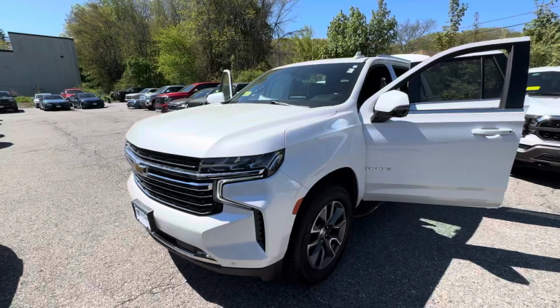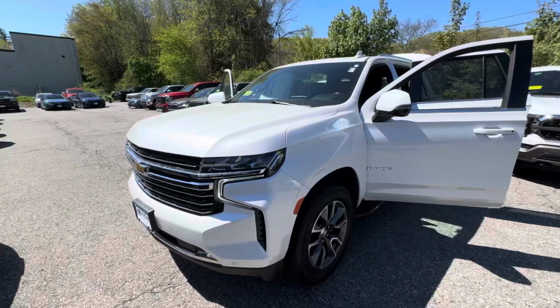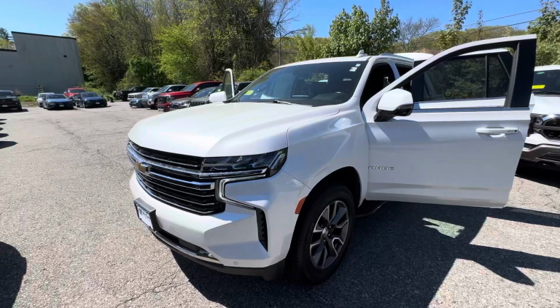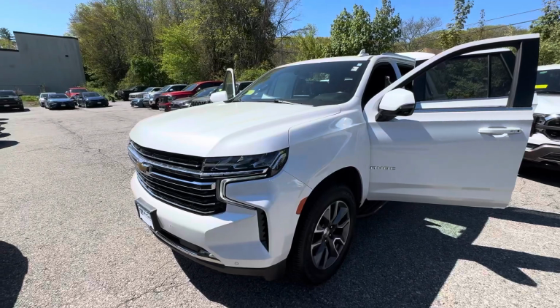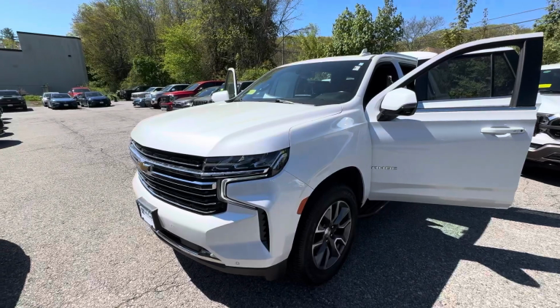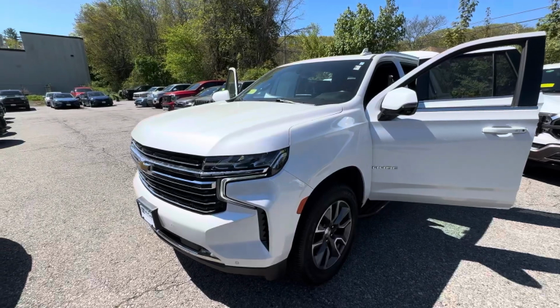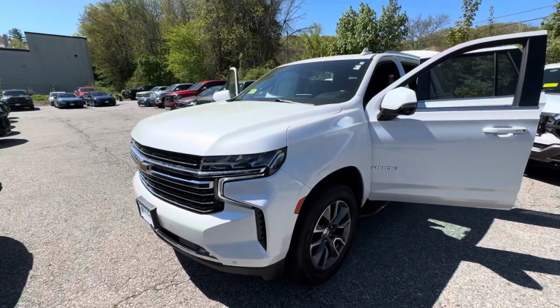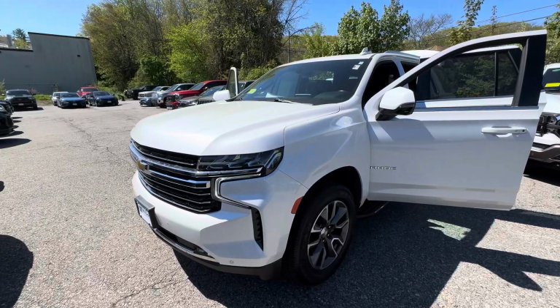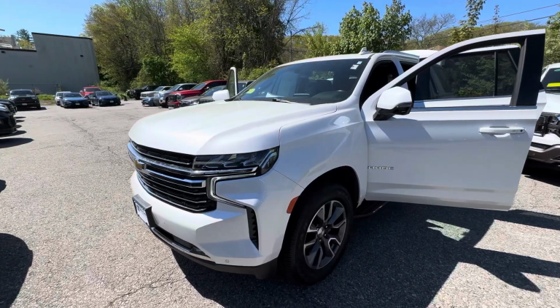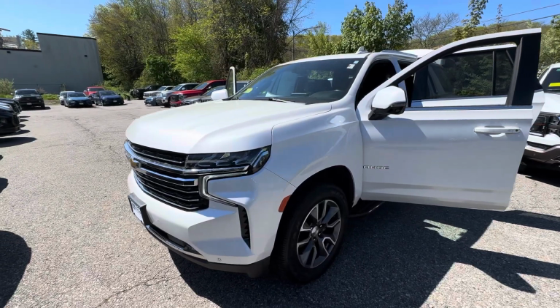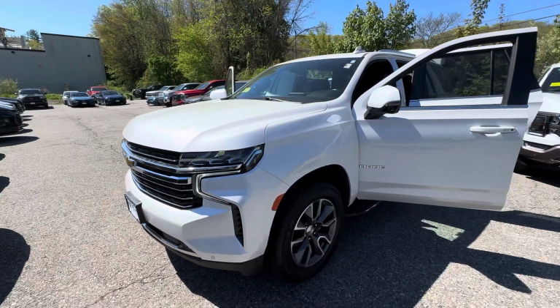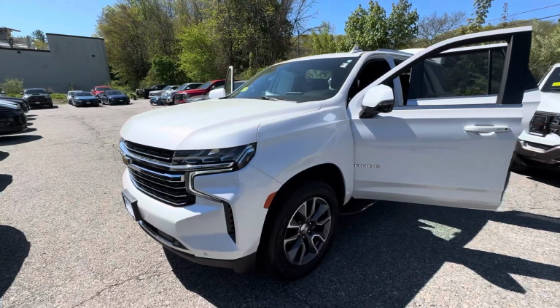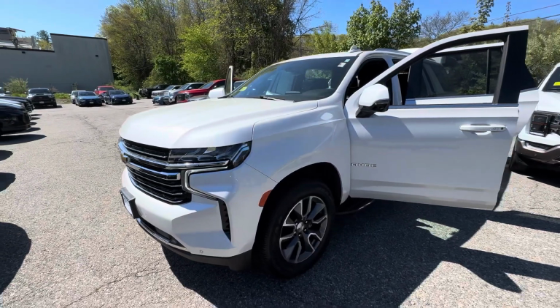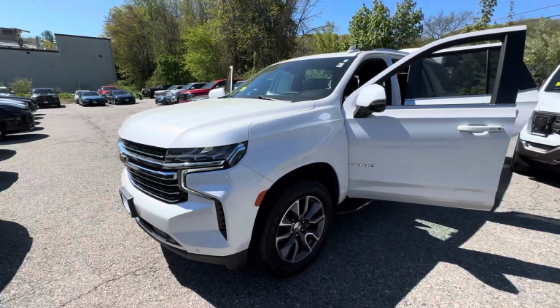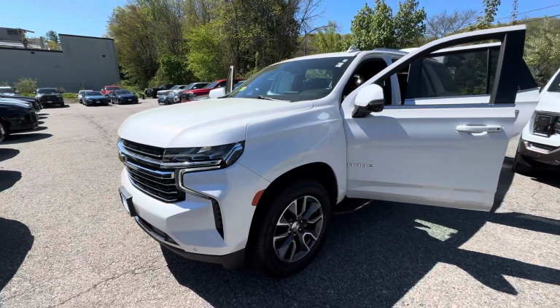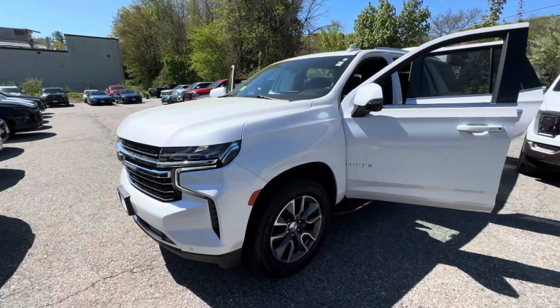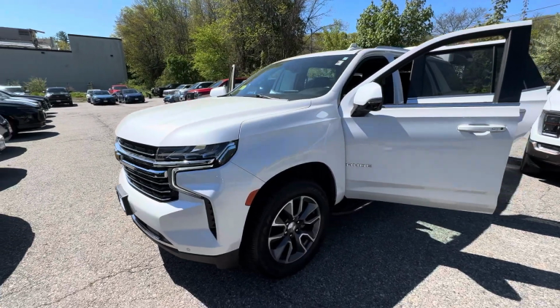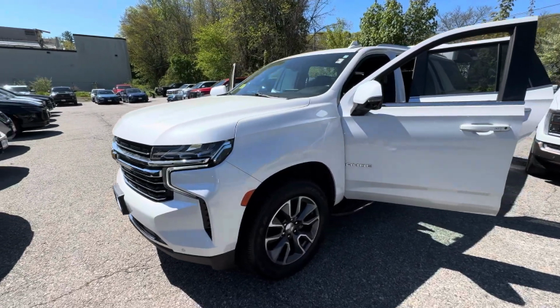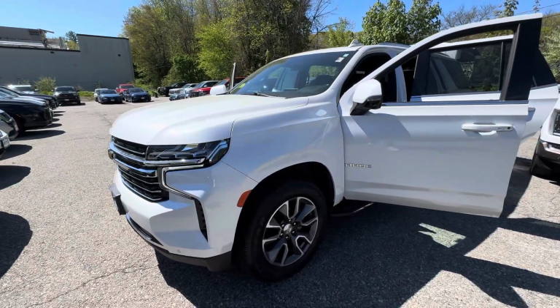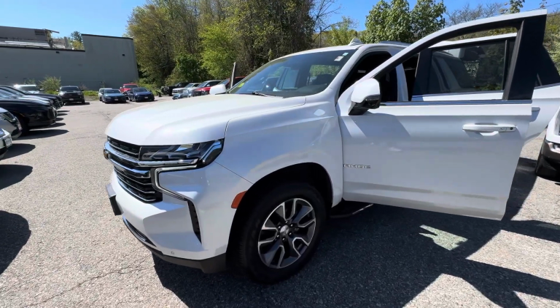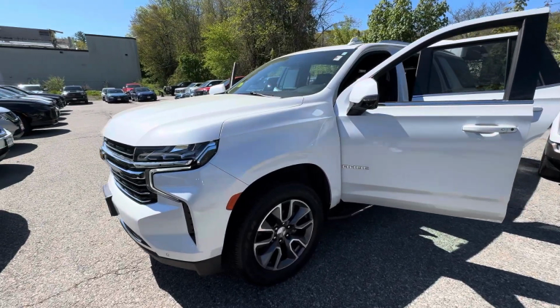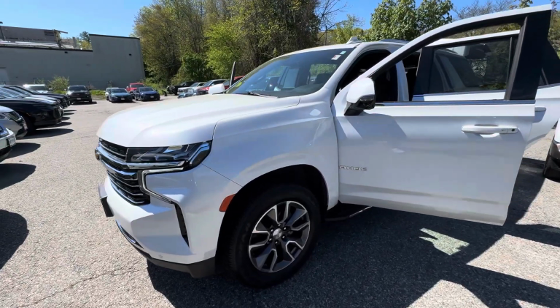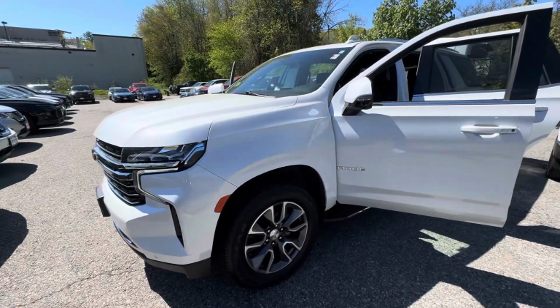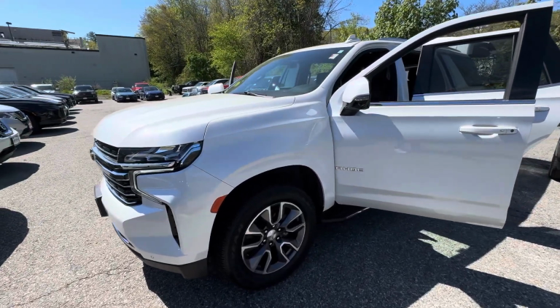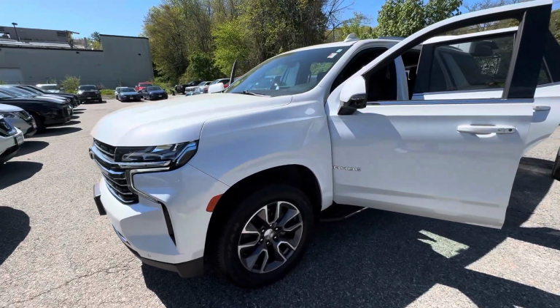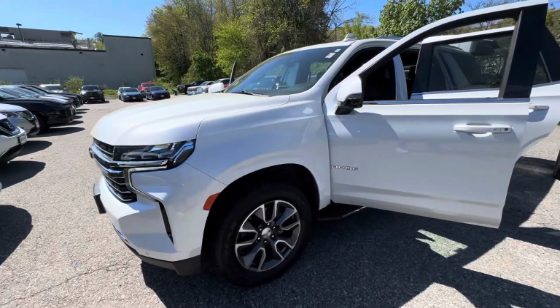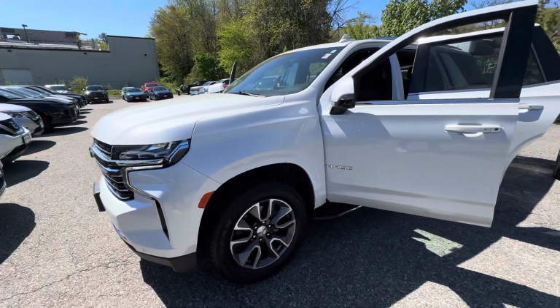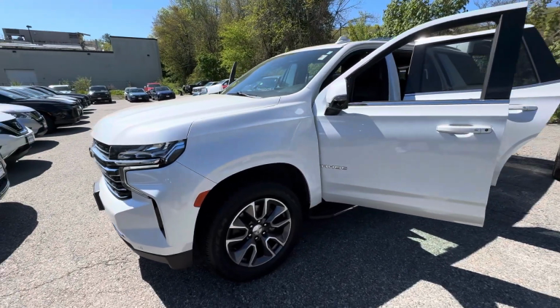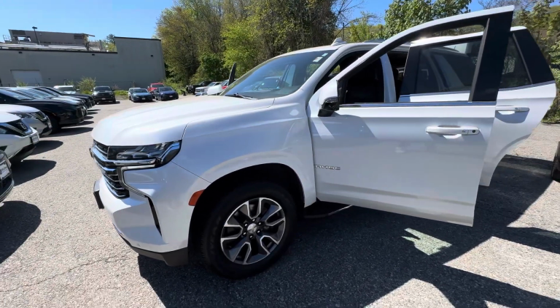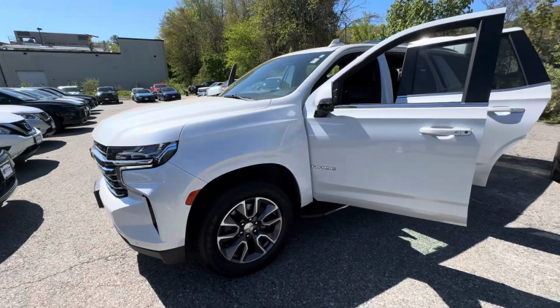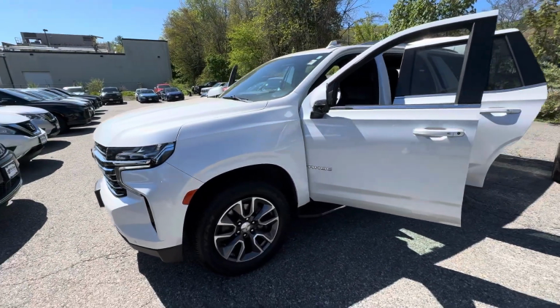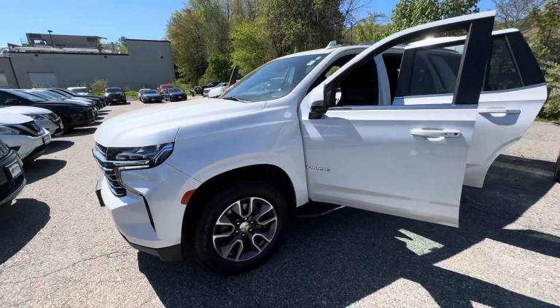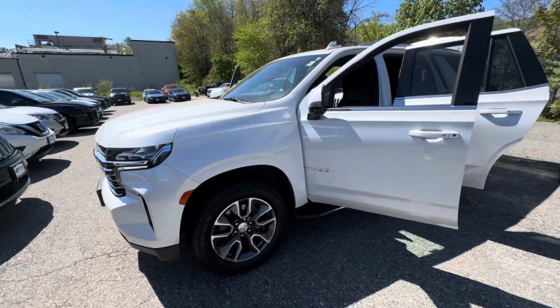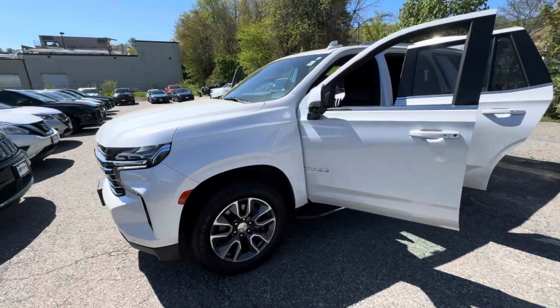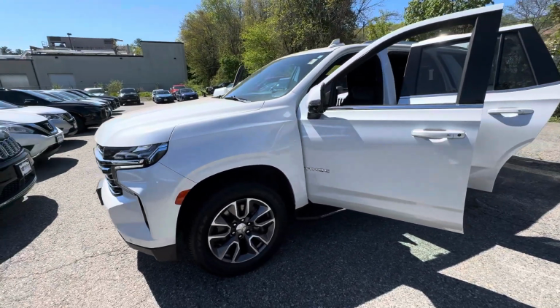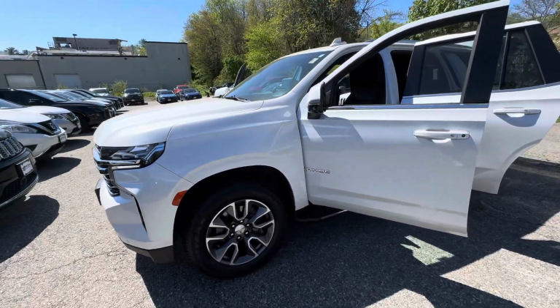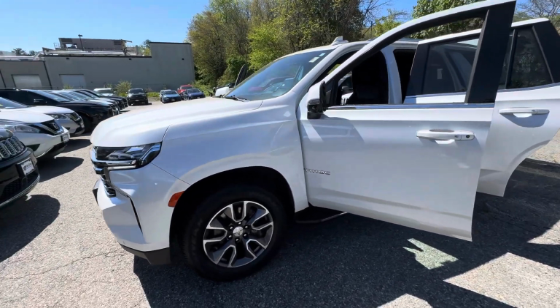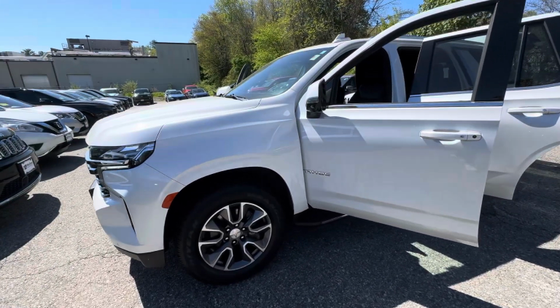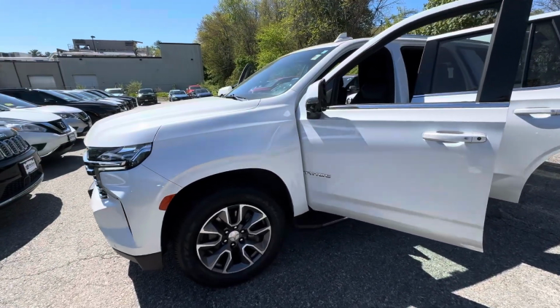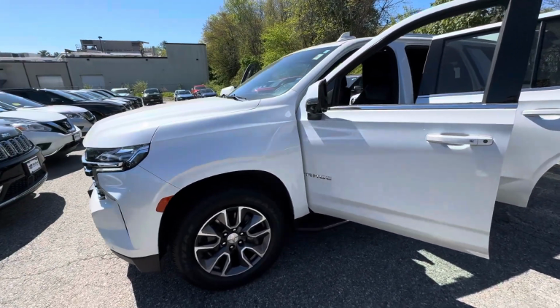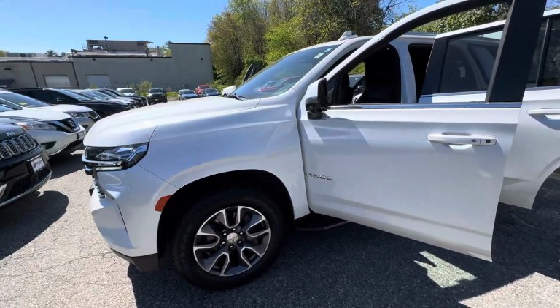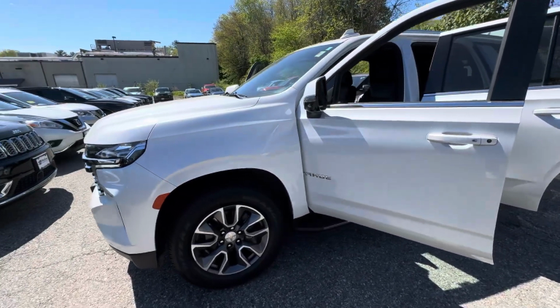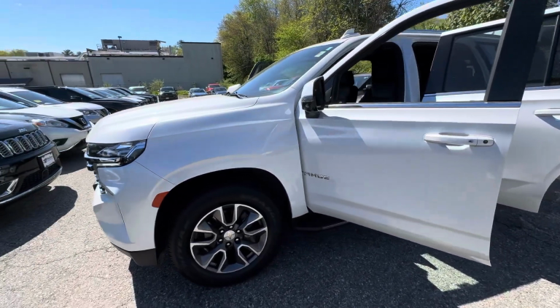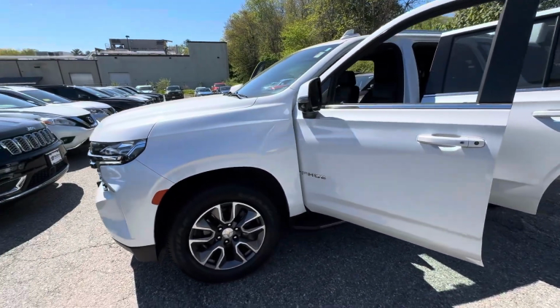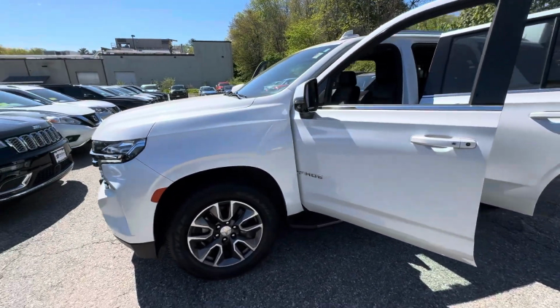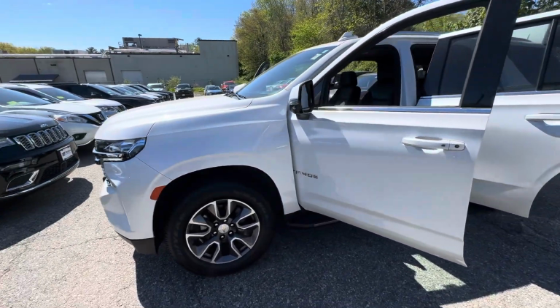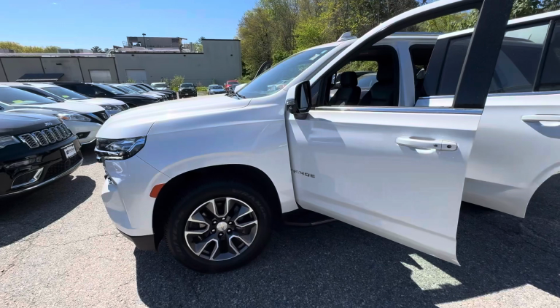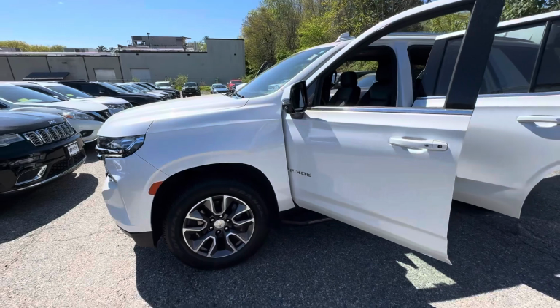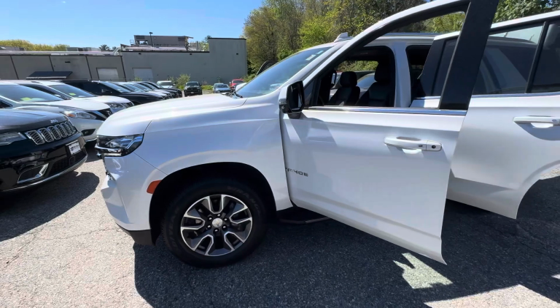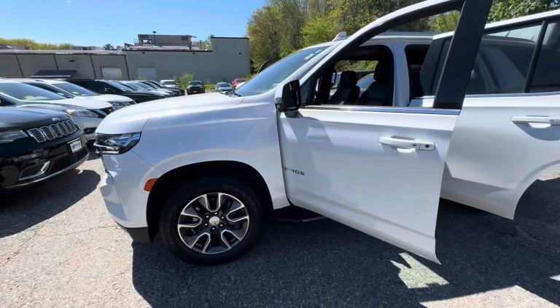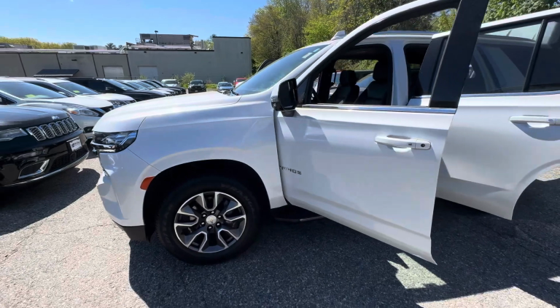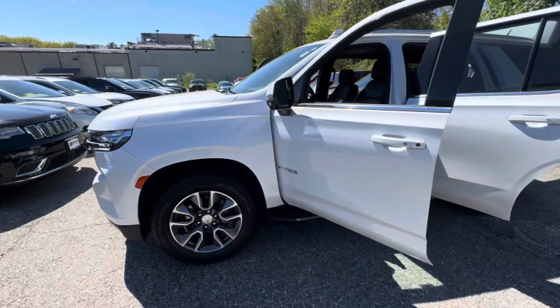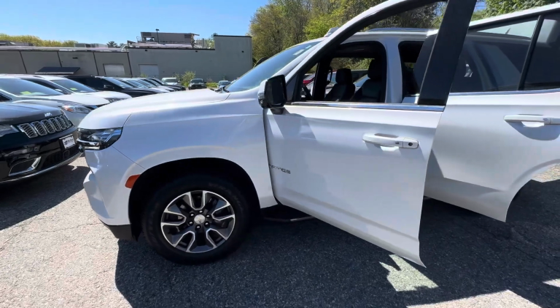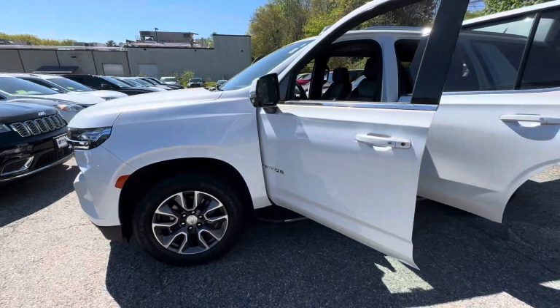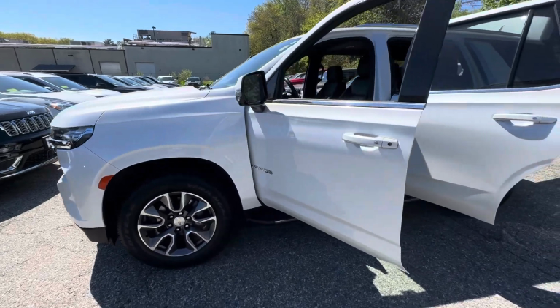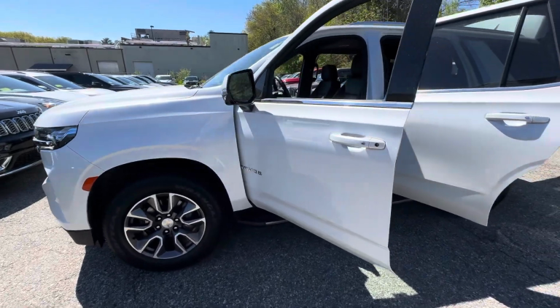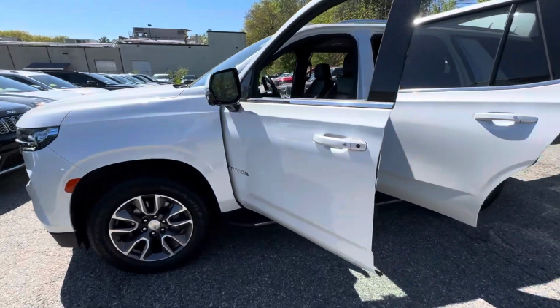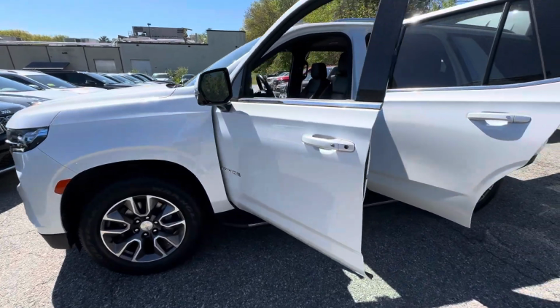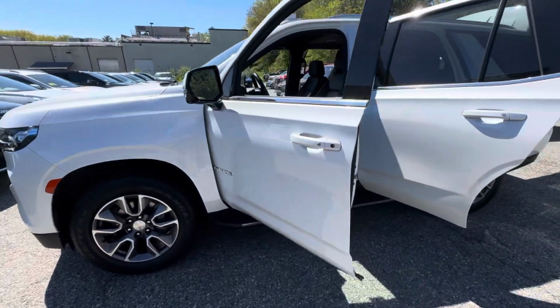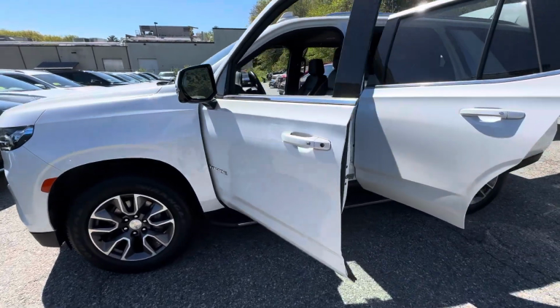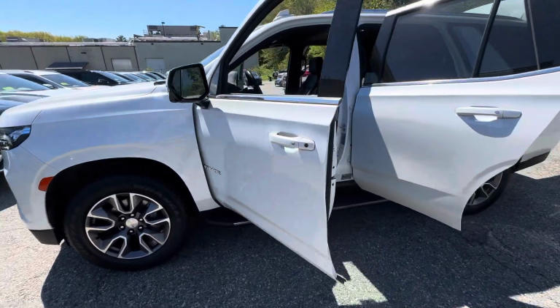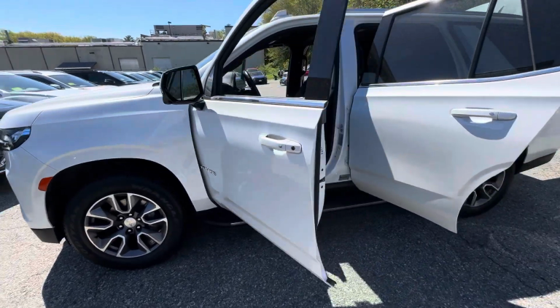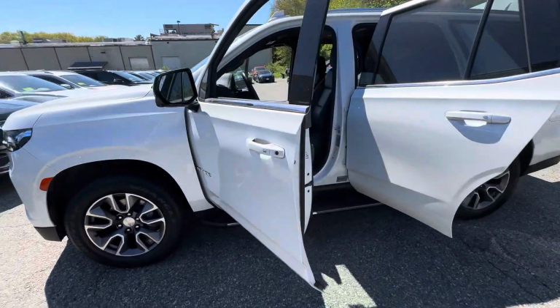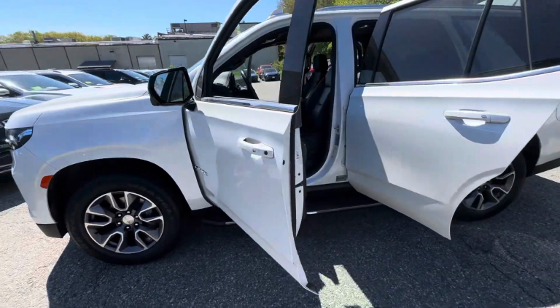Hey Megan, this is Berto from McGee Toyota of Dudley. I just wanted to send you a quick video walk around of the white Chevy Tahoe that we have here.